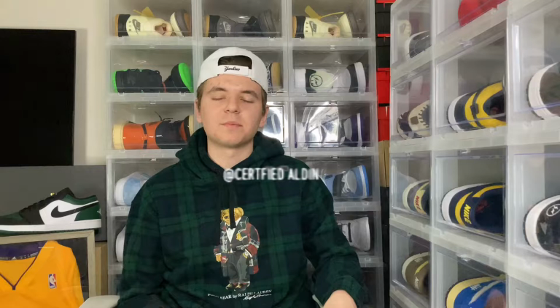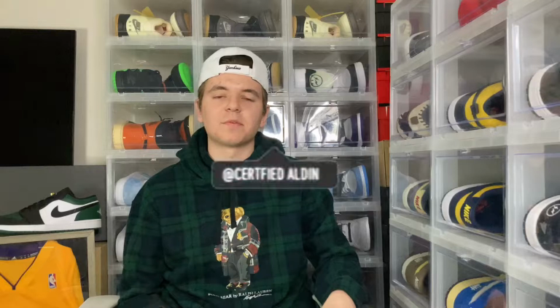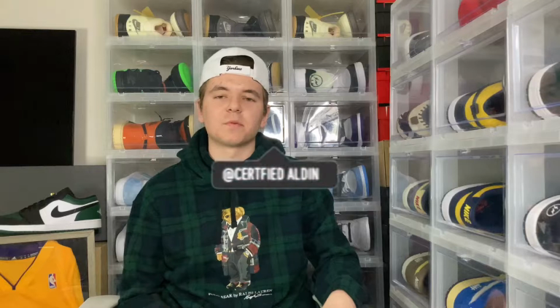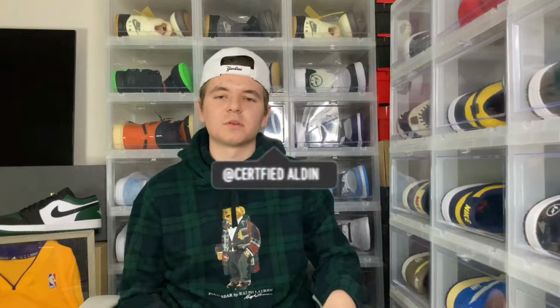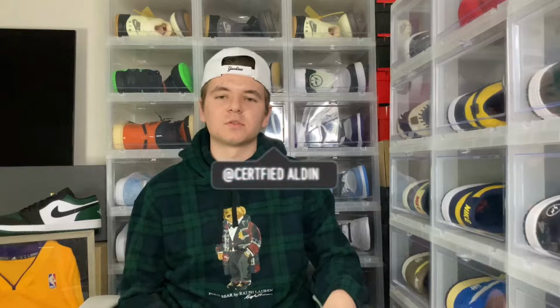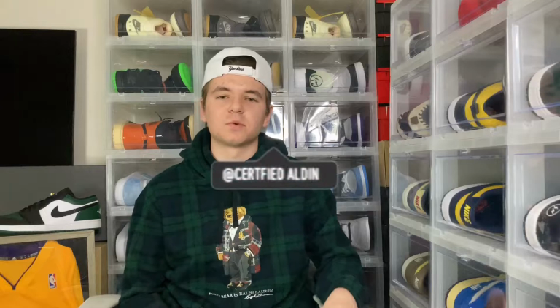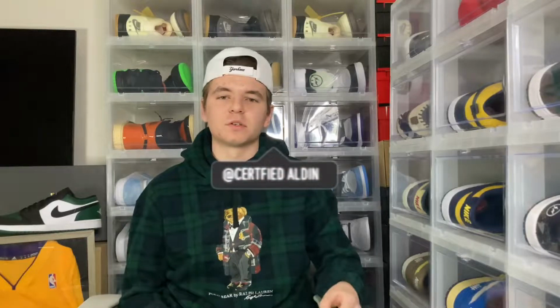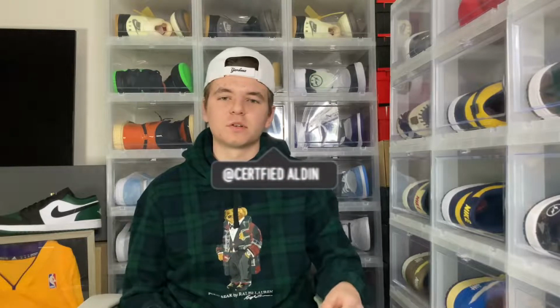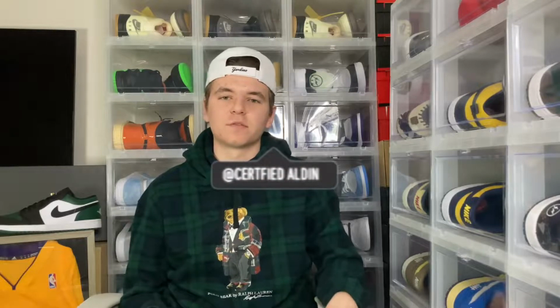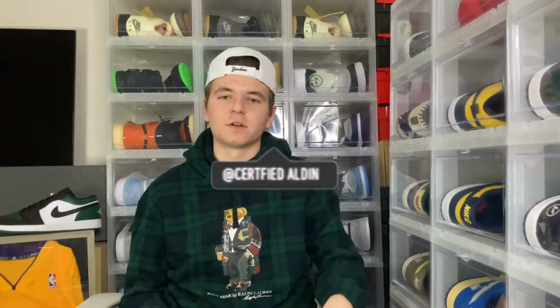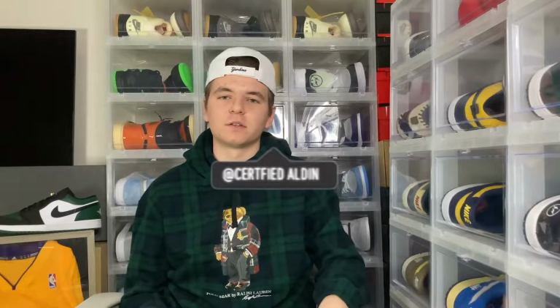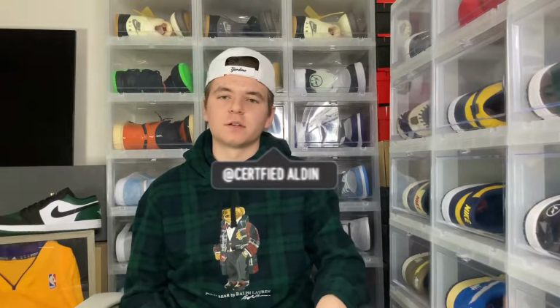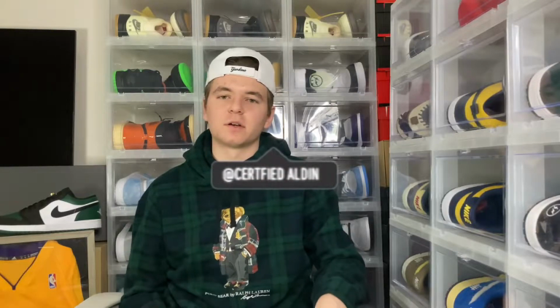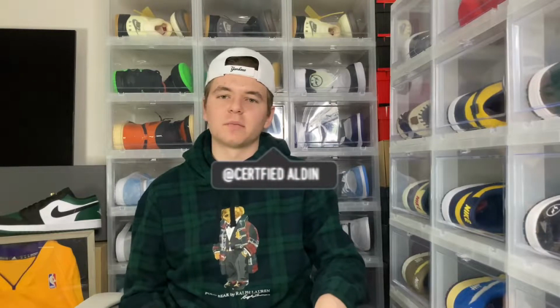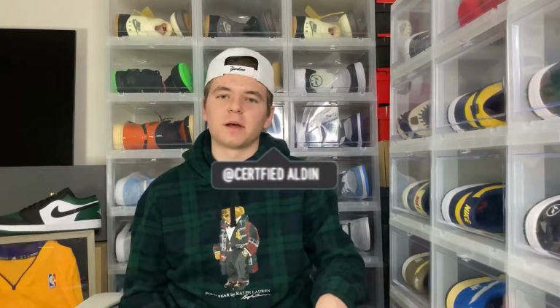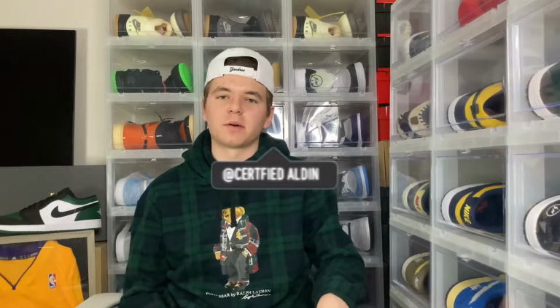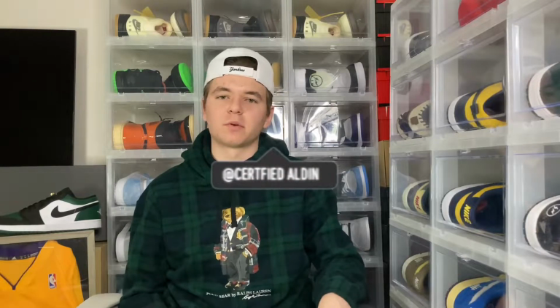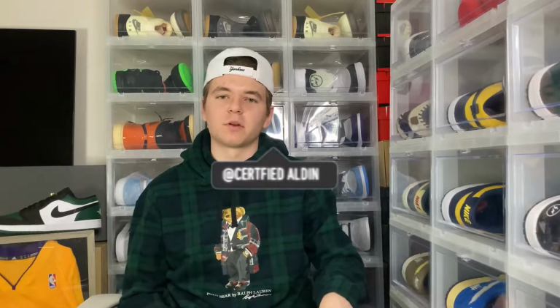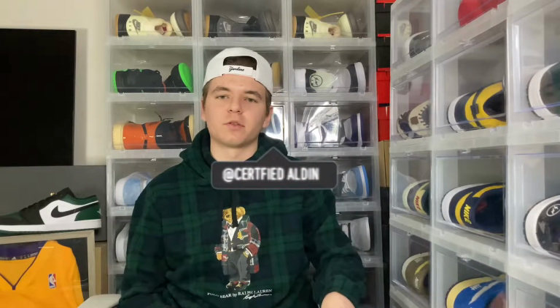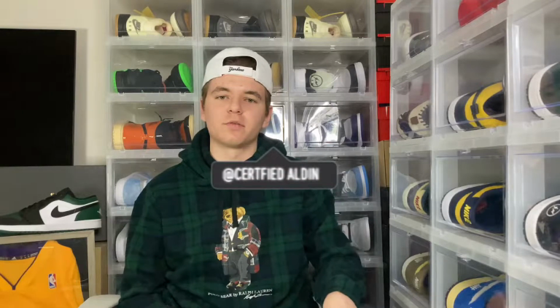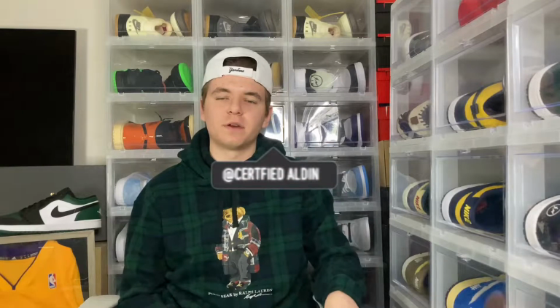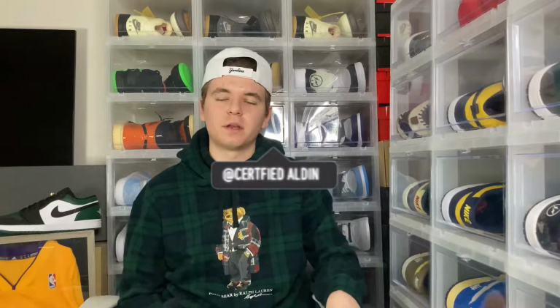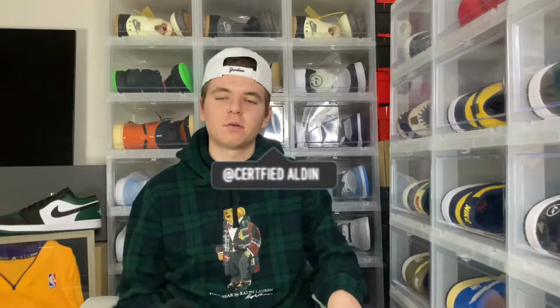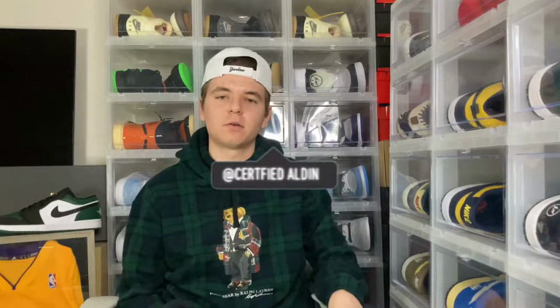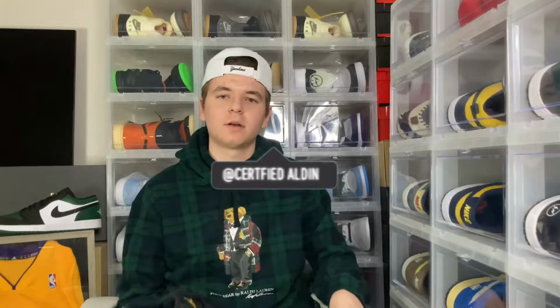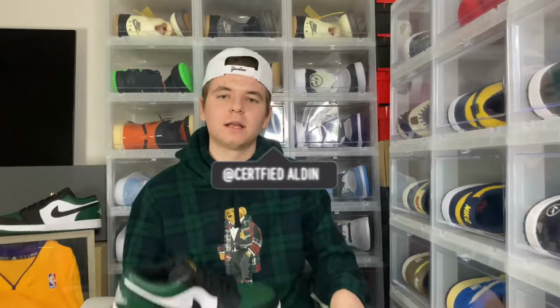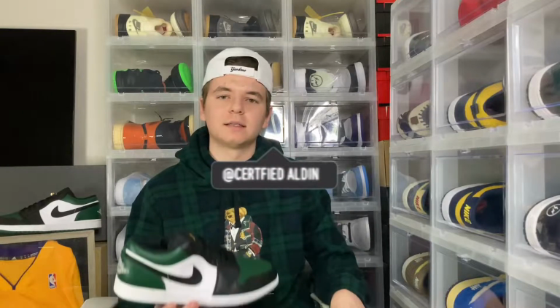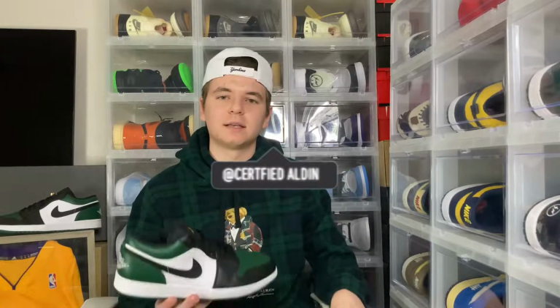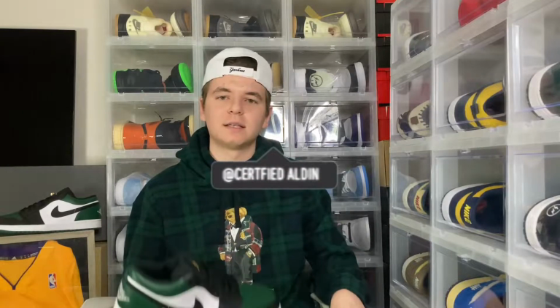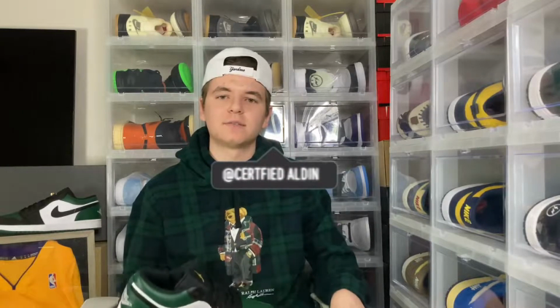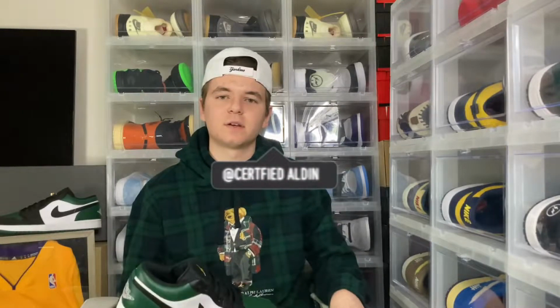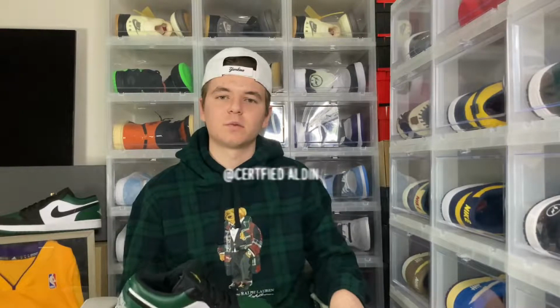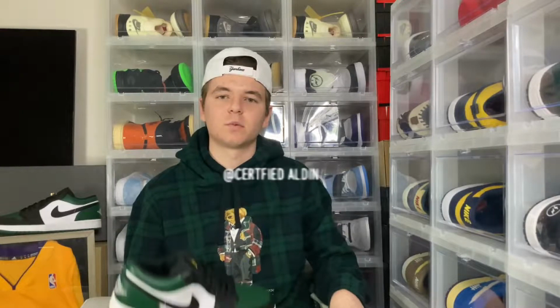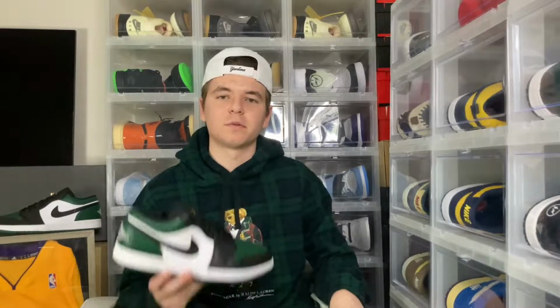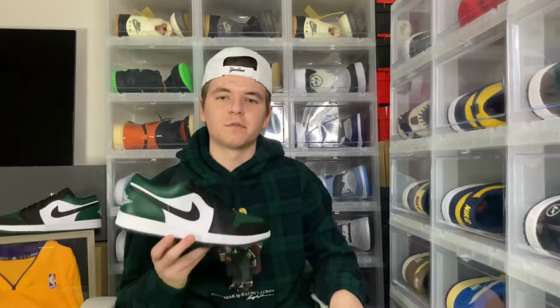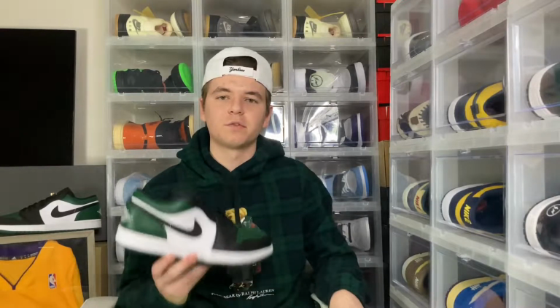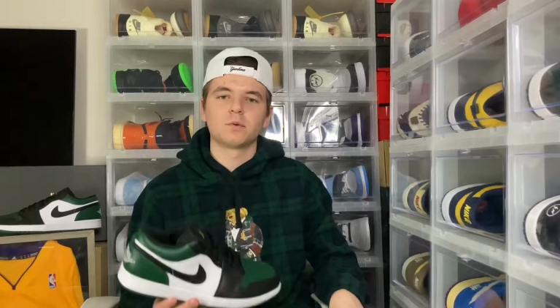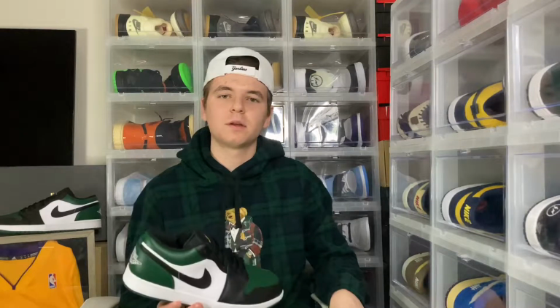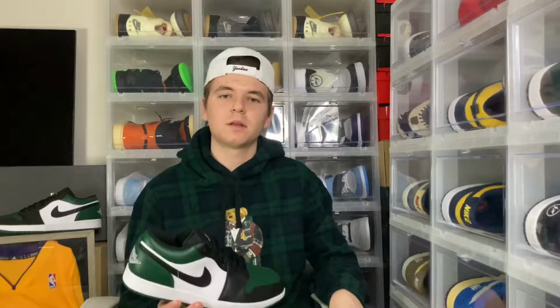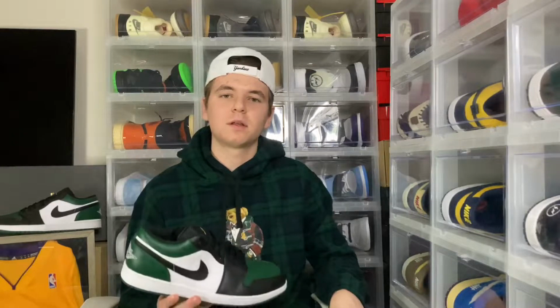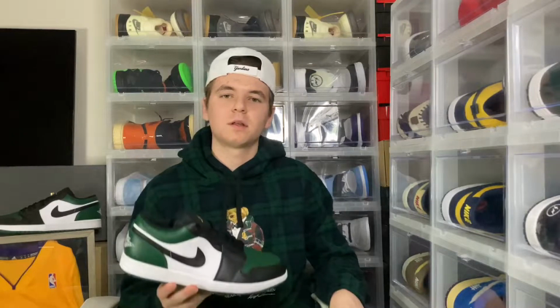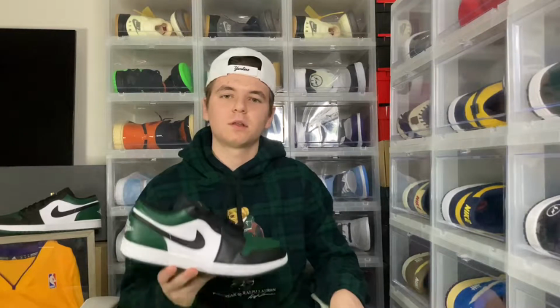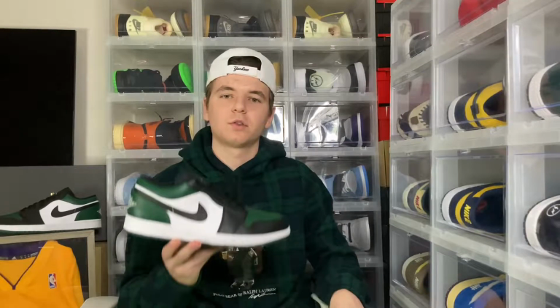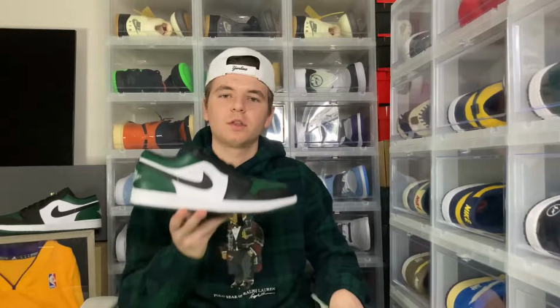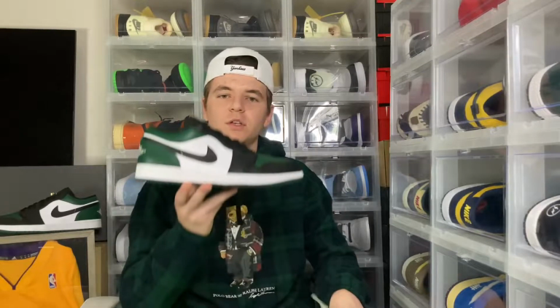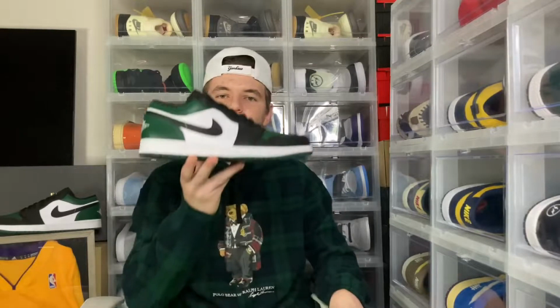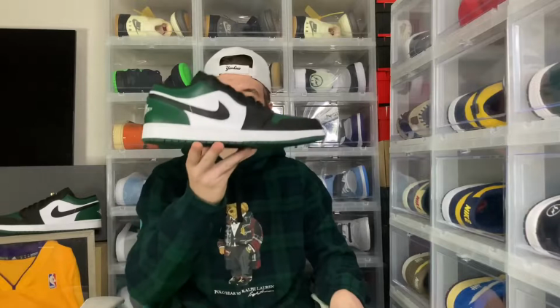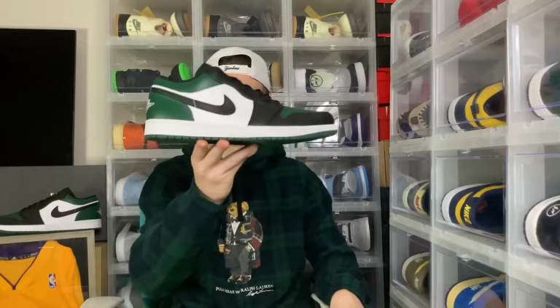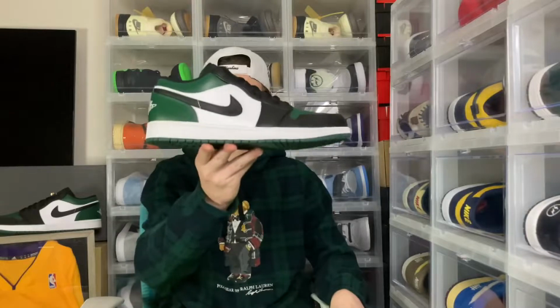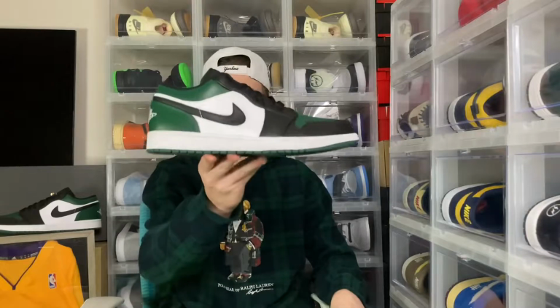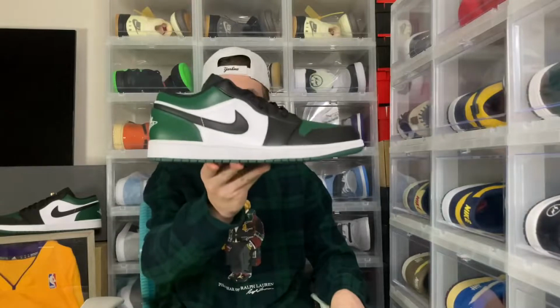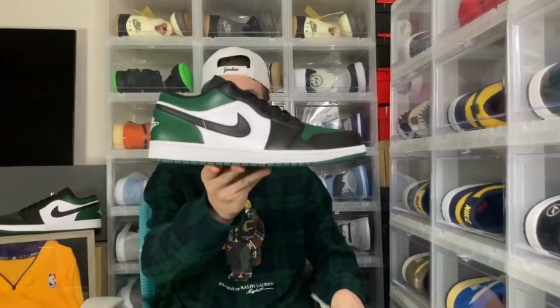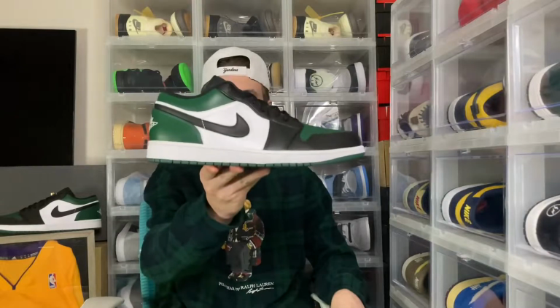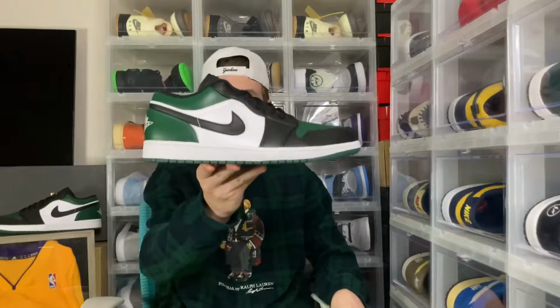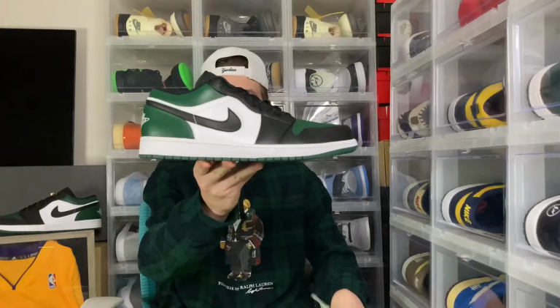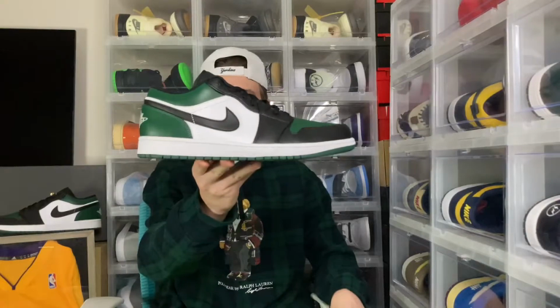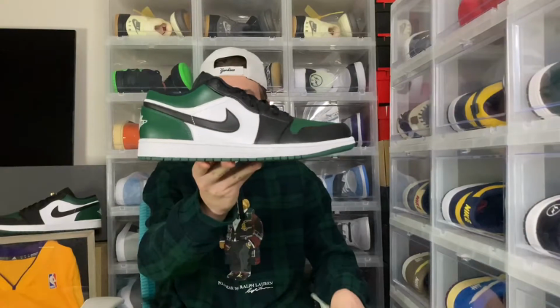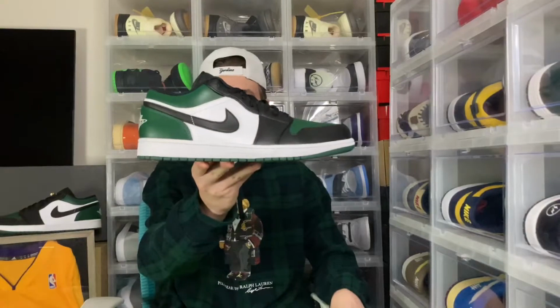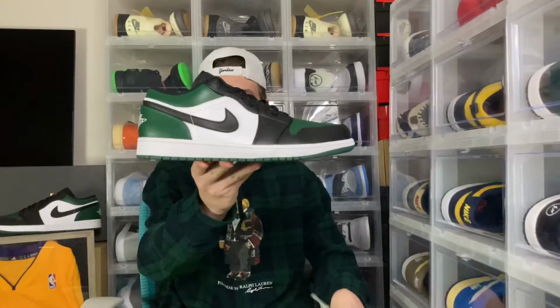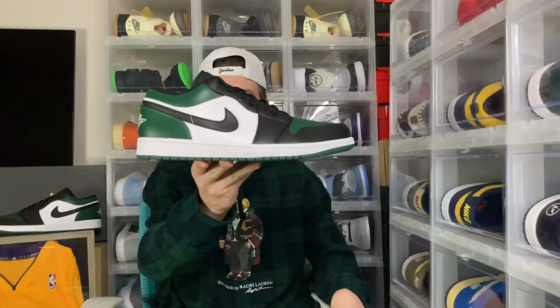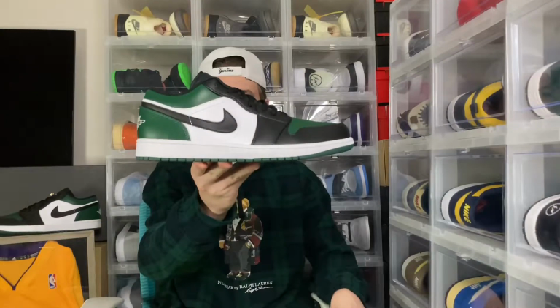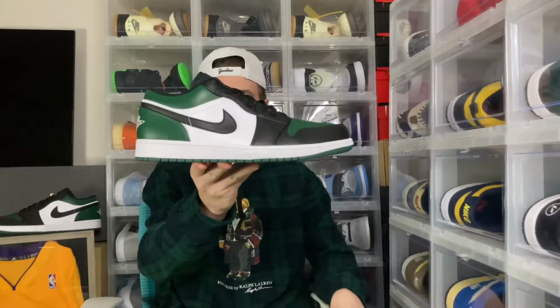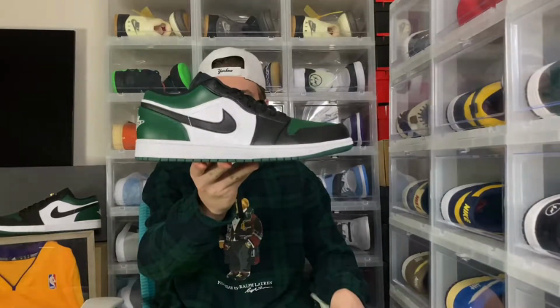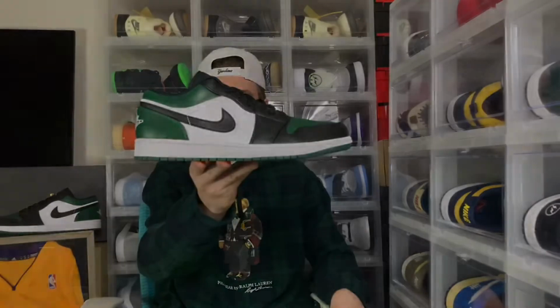Everyone, it's your boy Sir Felden here back with another video. In today's video we're reviewing the Jordan 1 Low Green Toe.